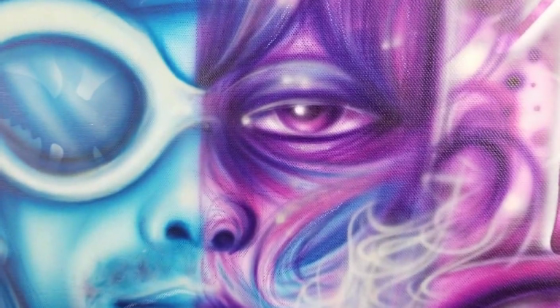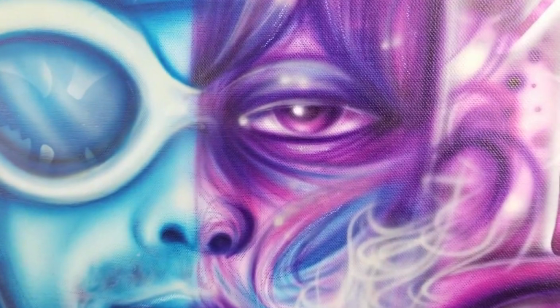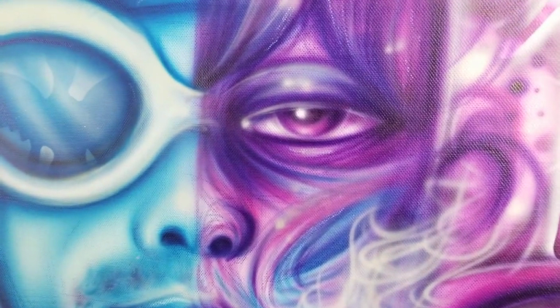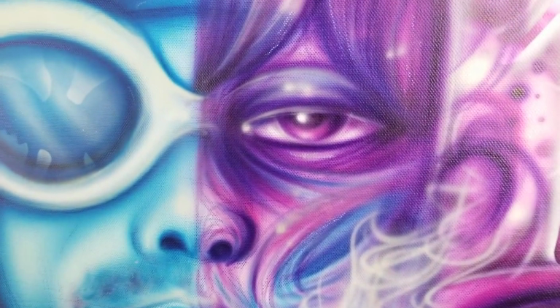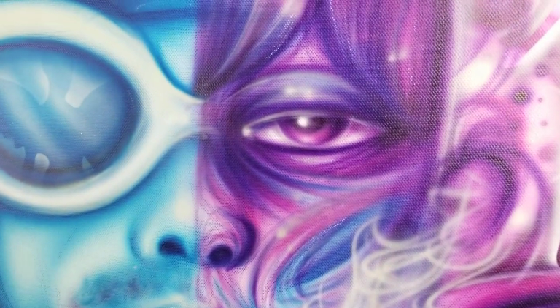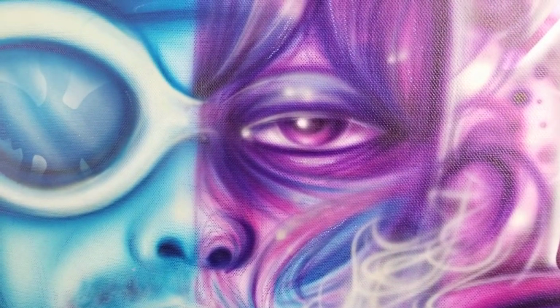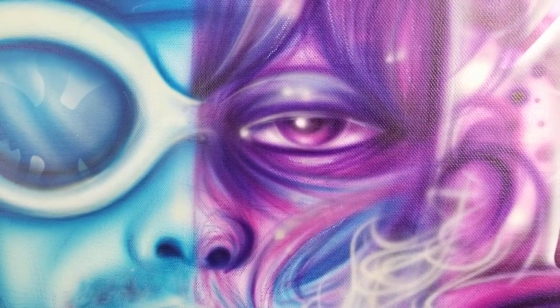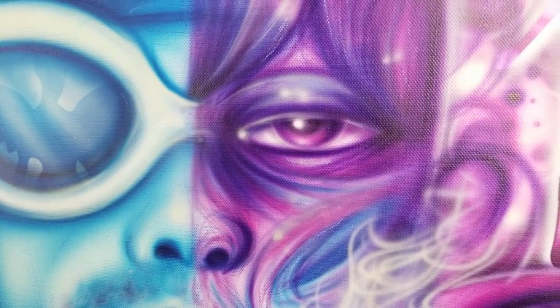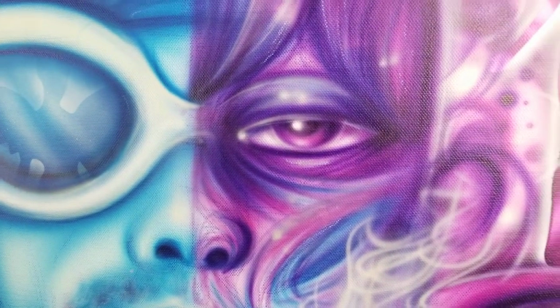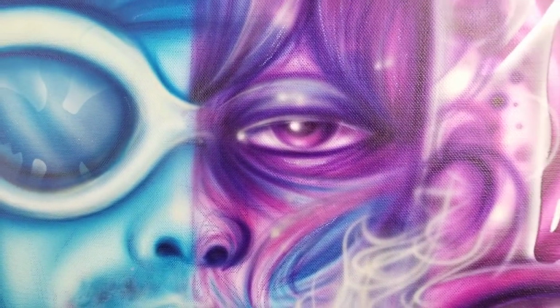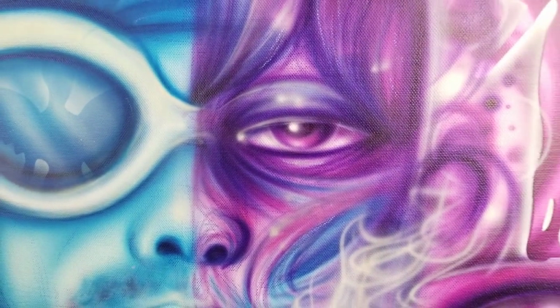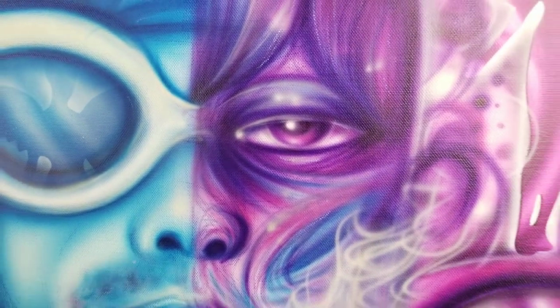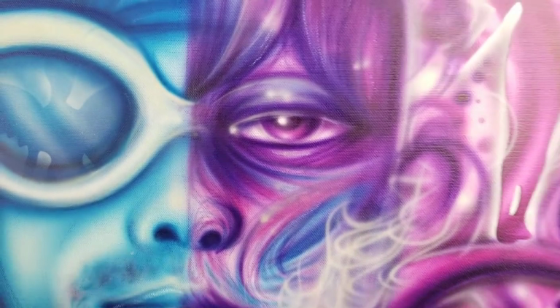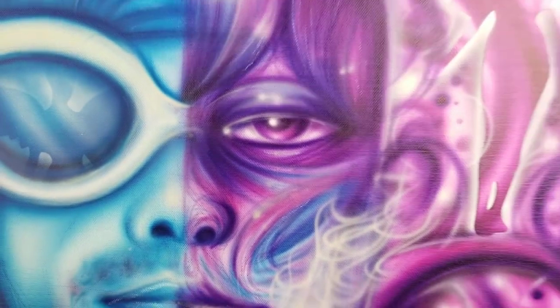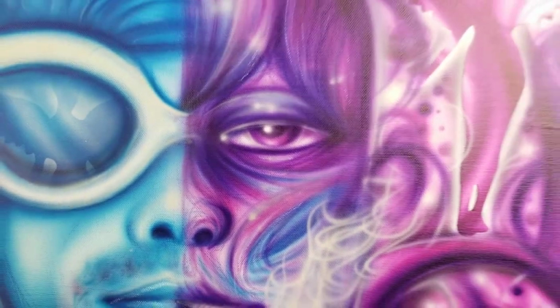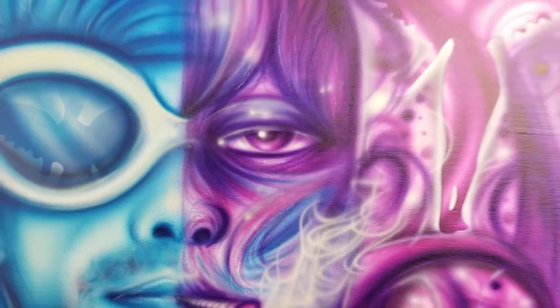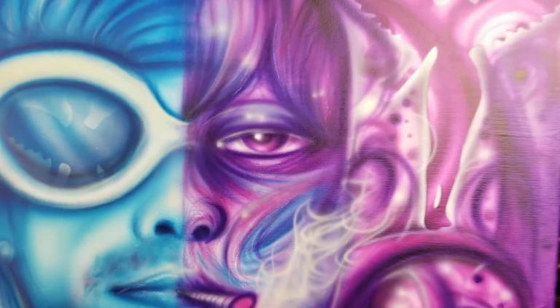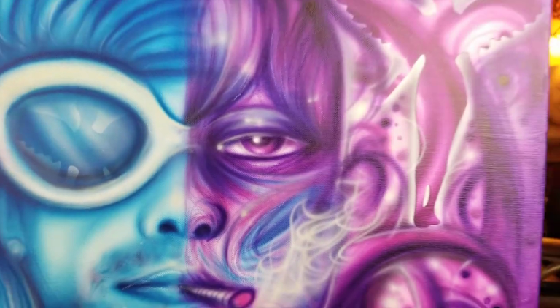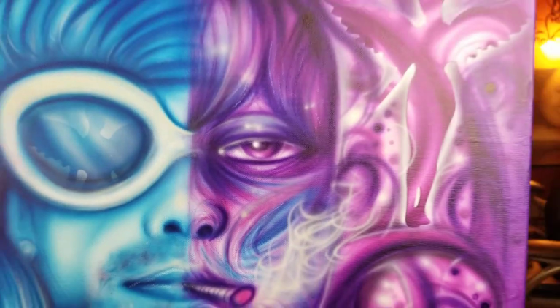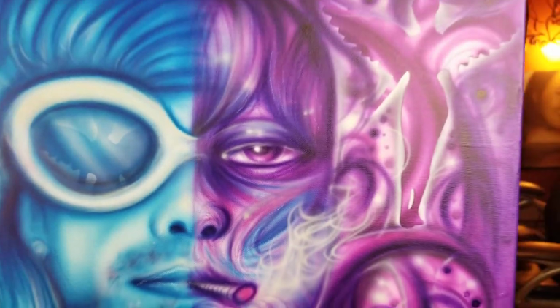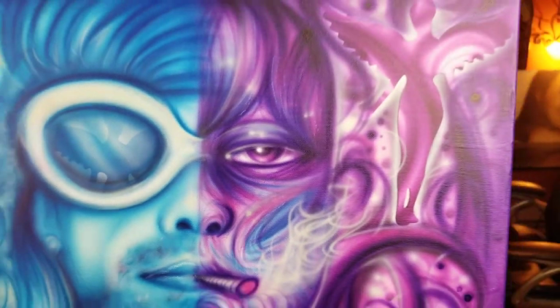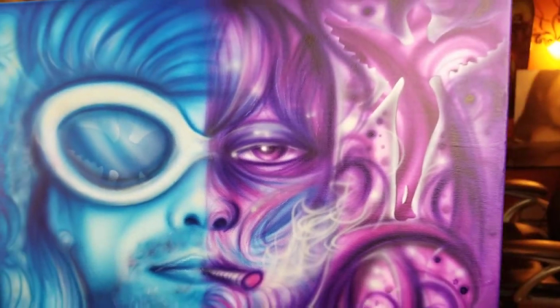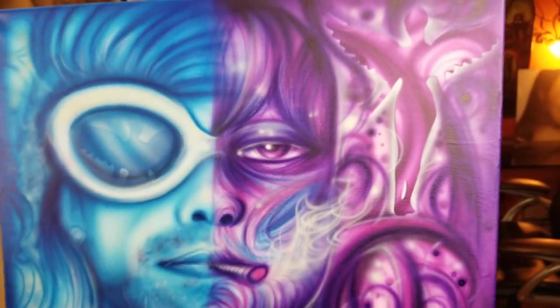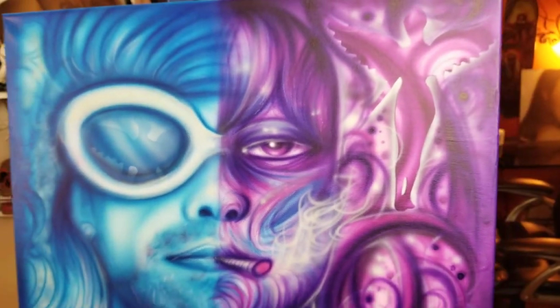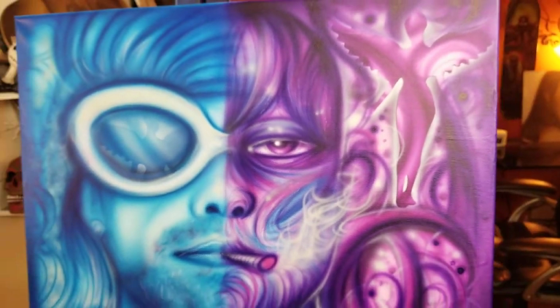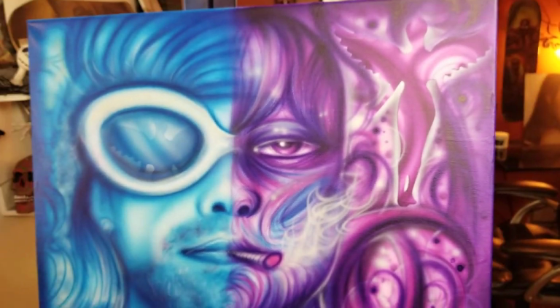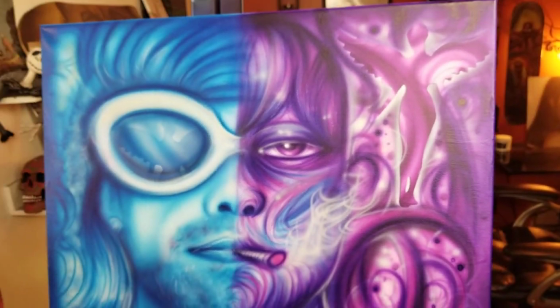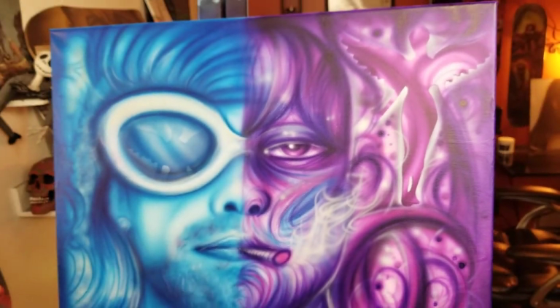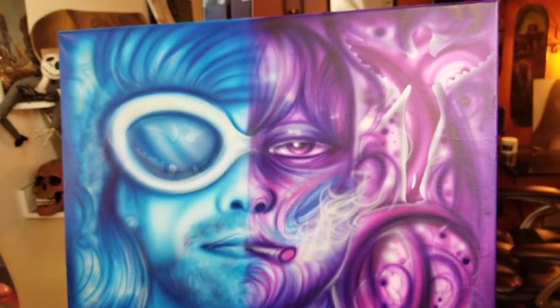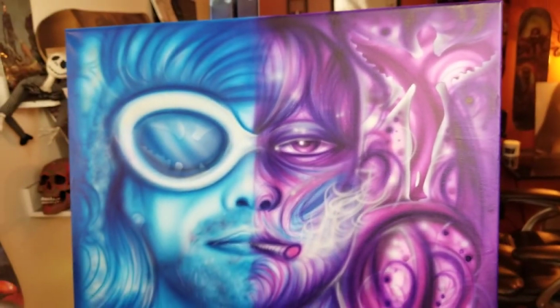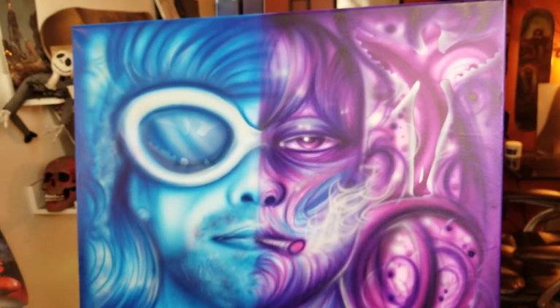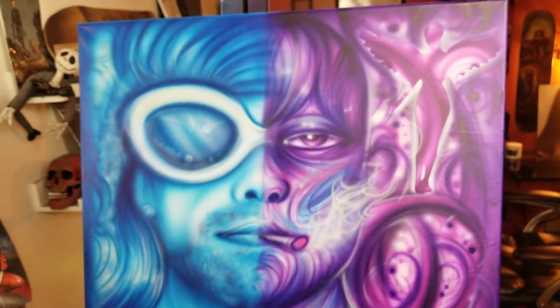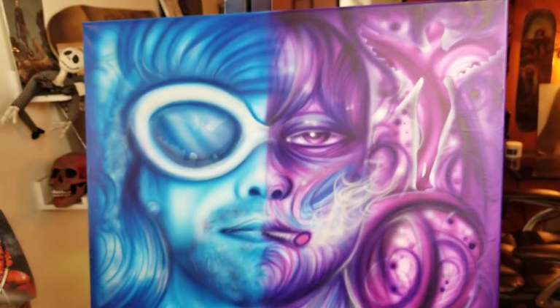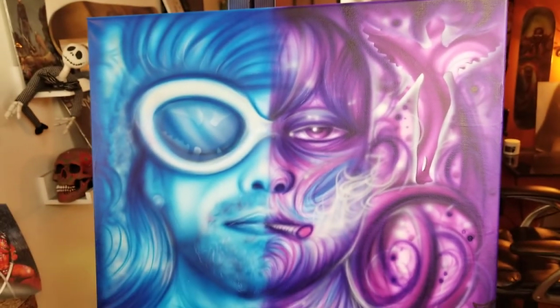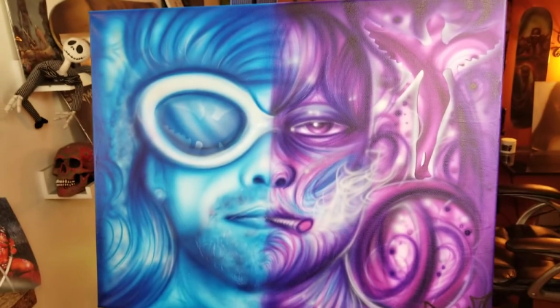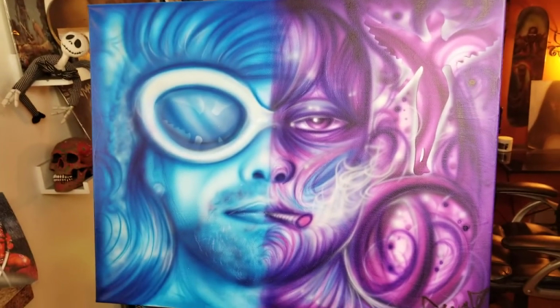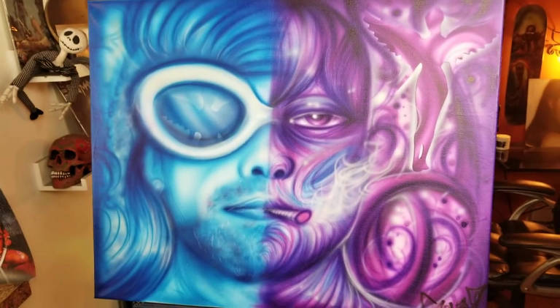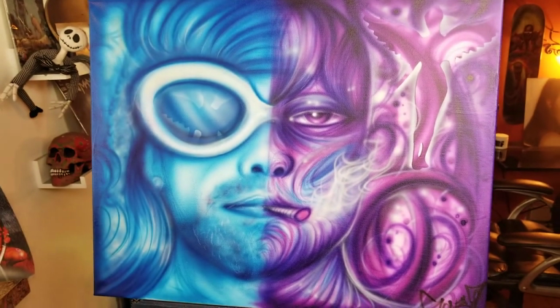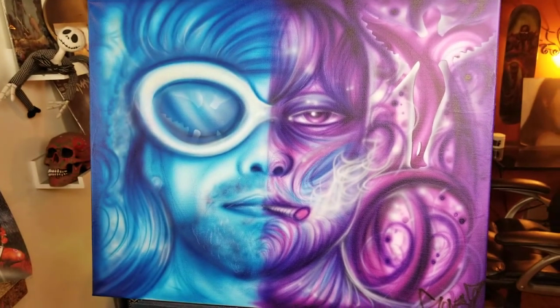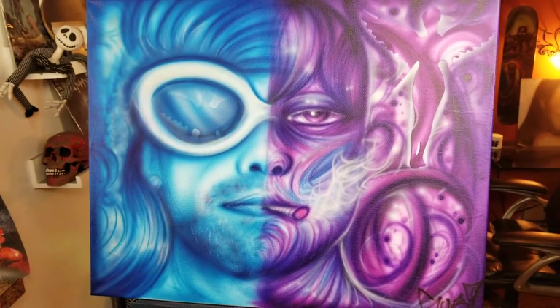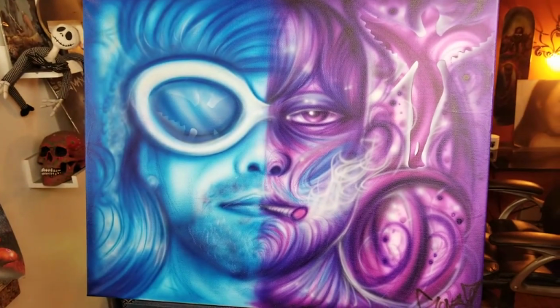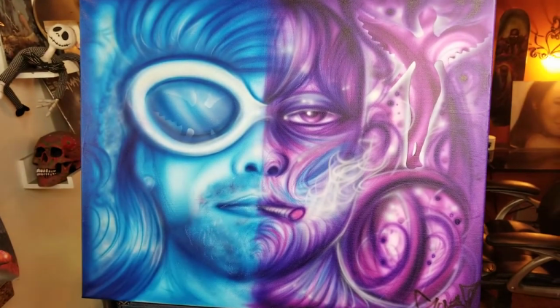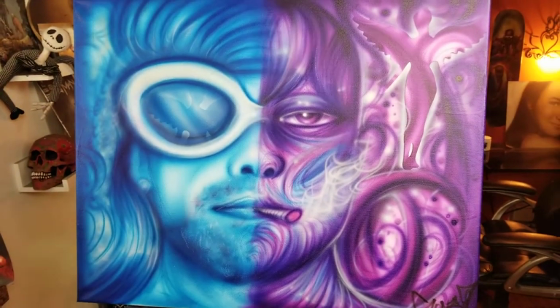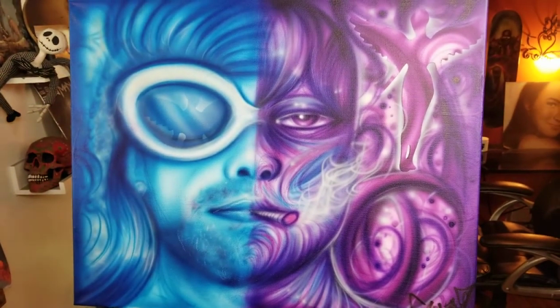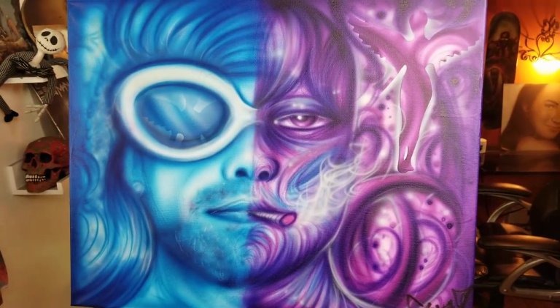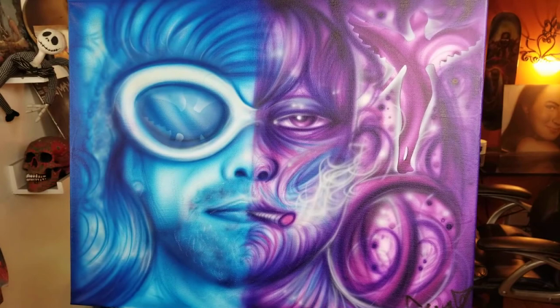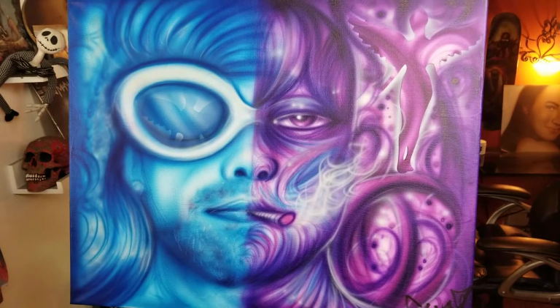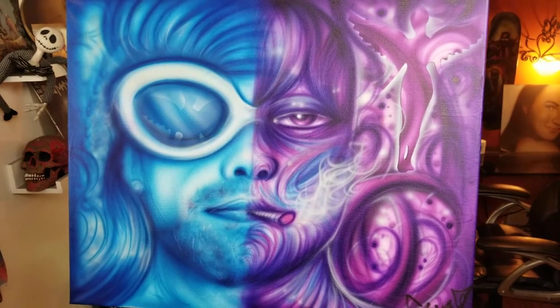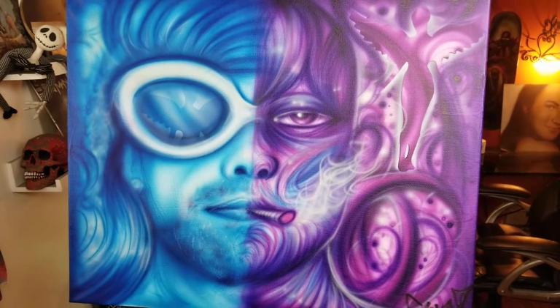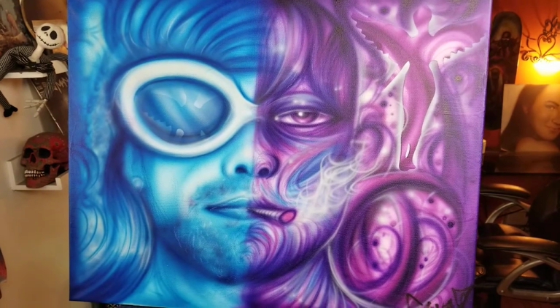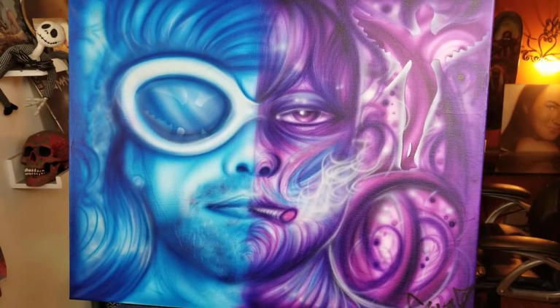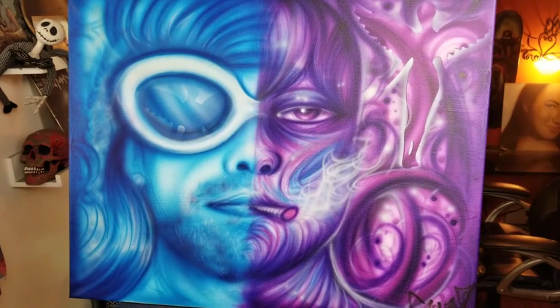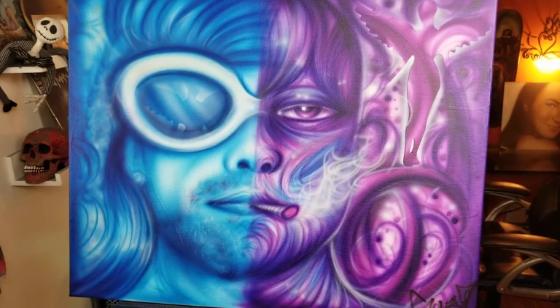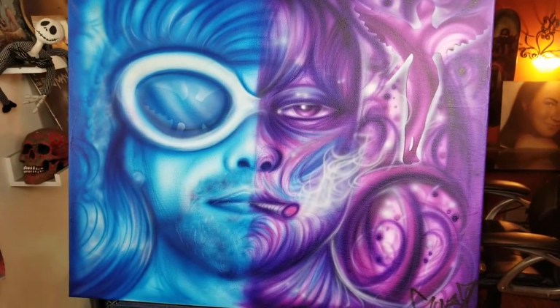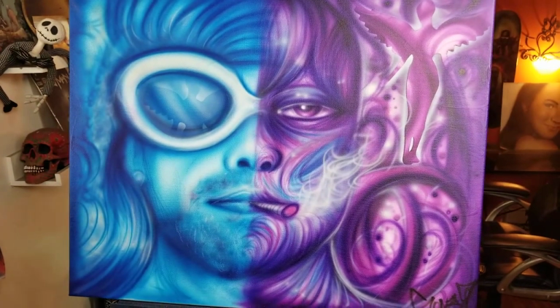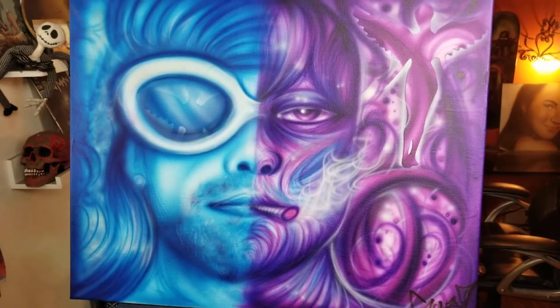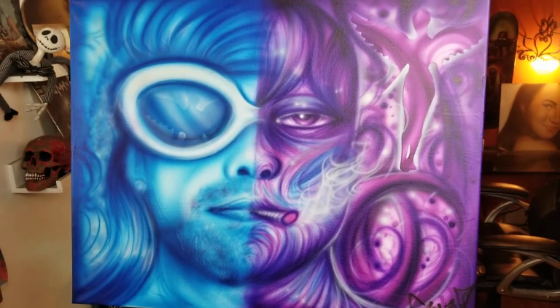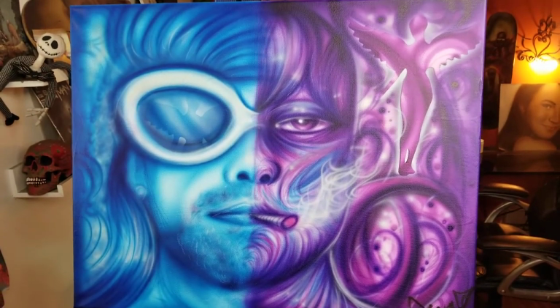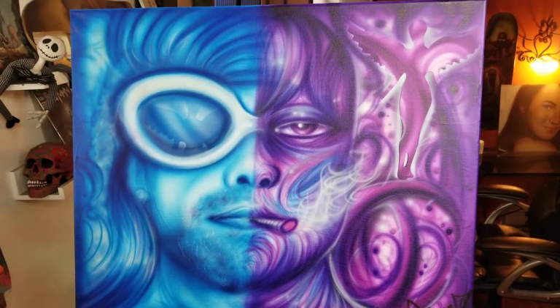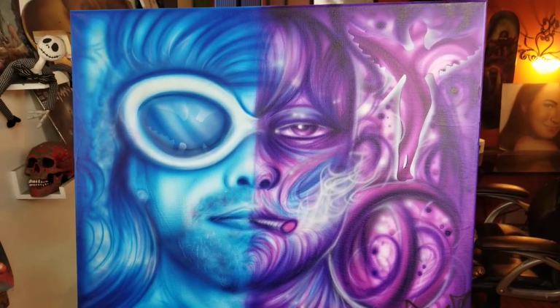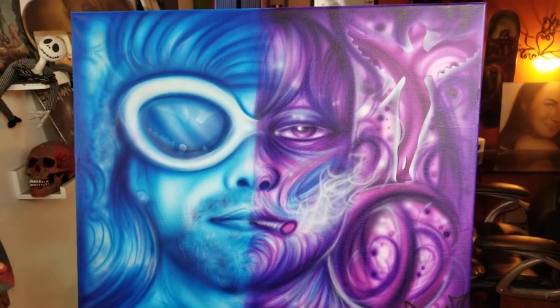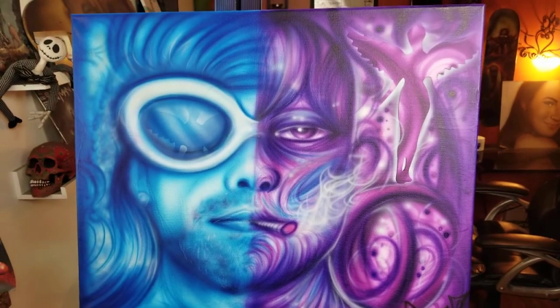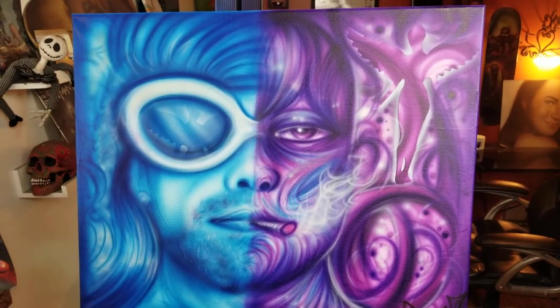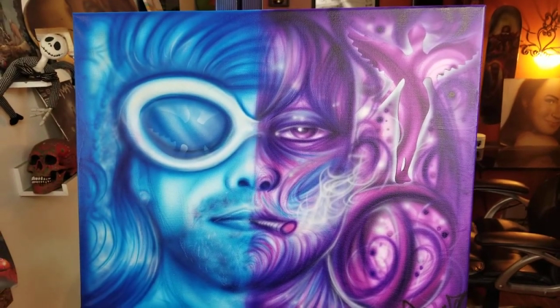I added white highlights and some details to his eyes and all that to the rest of his look.